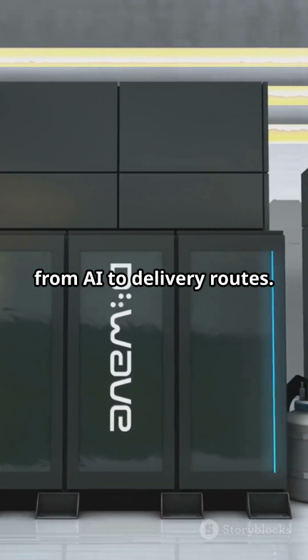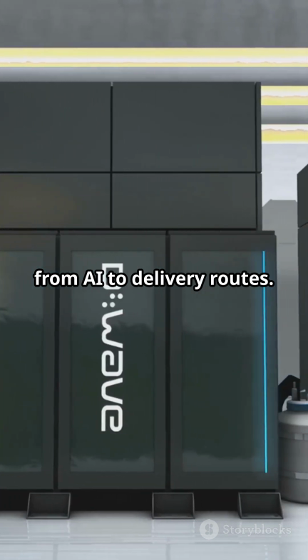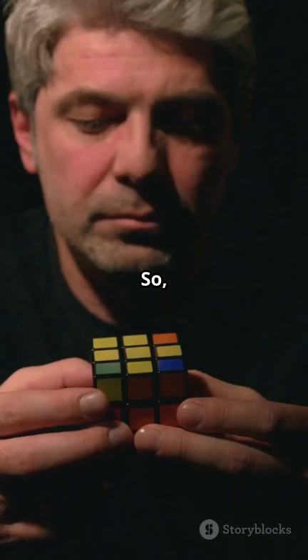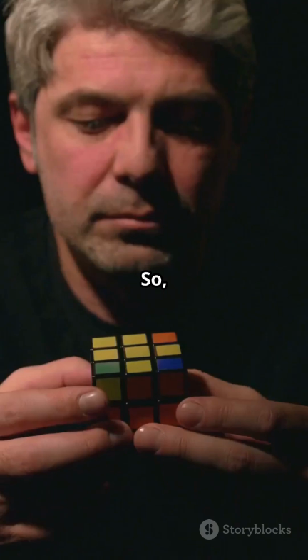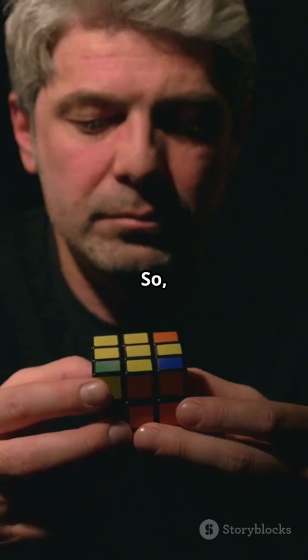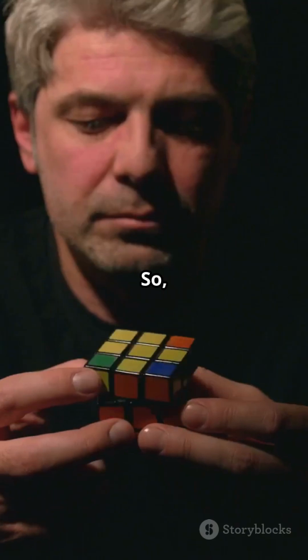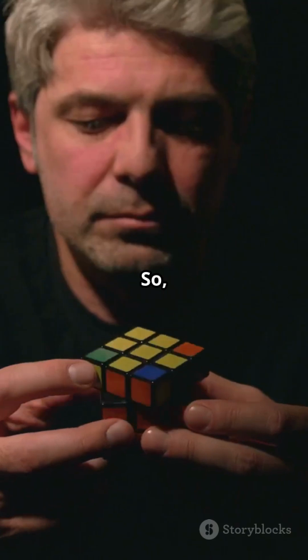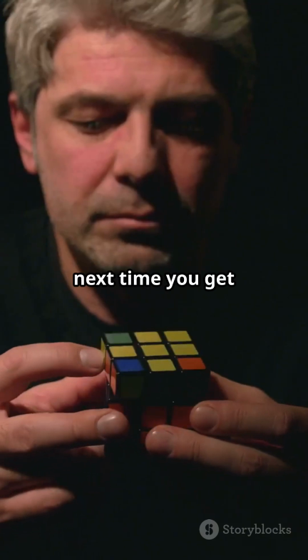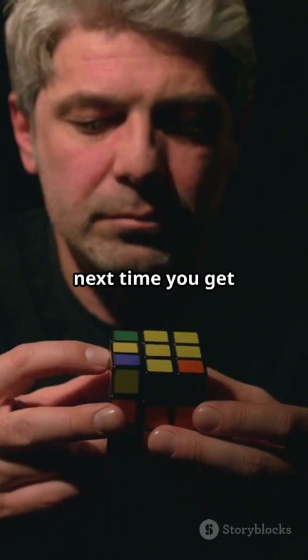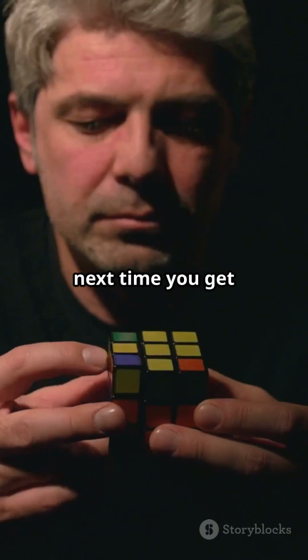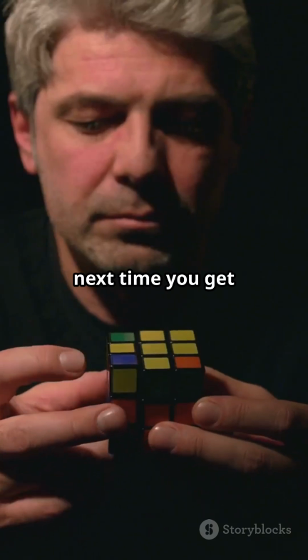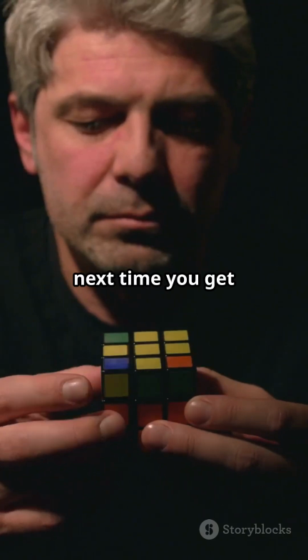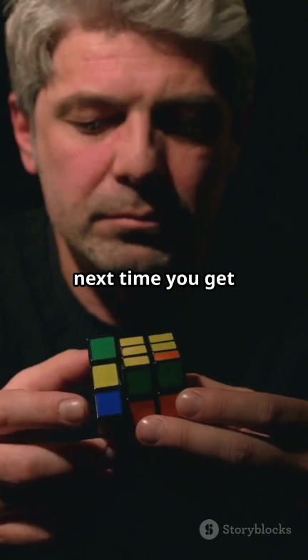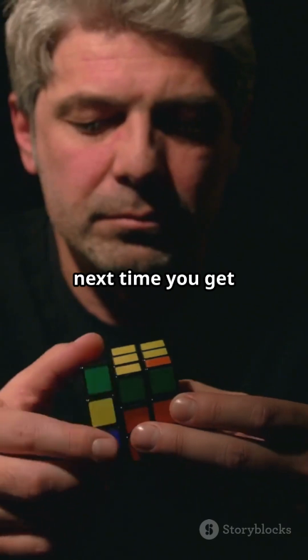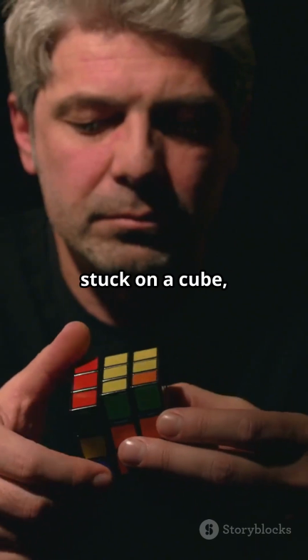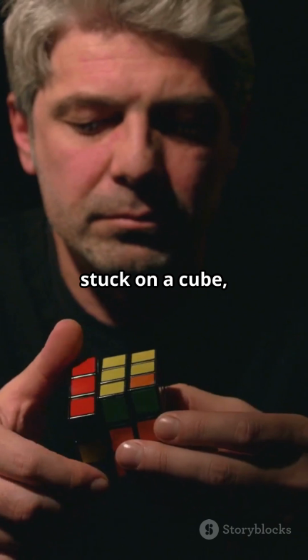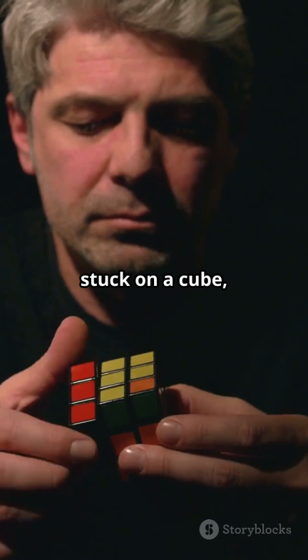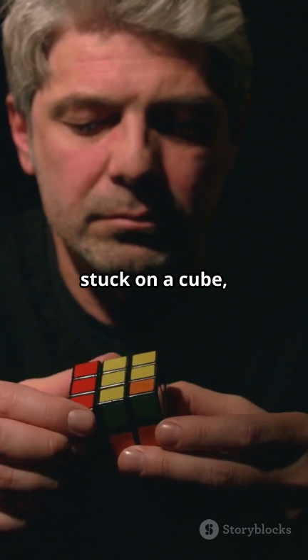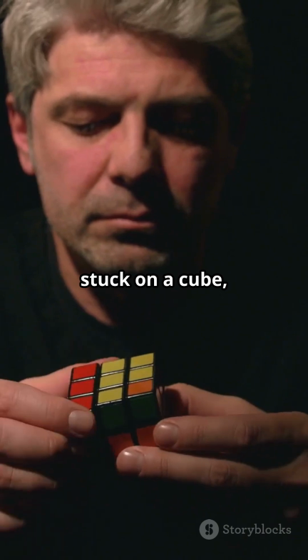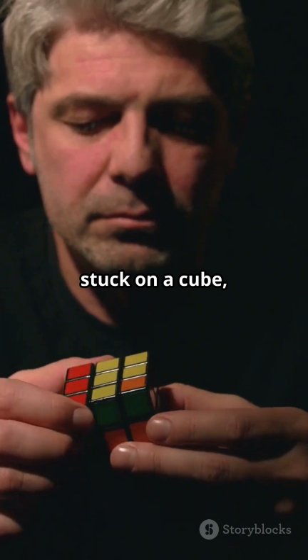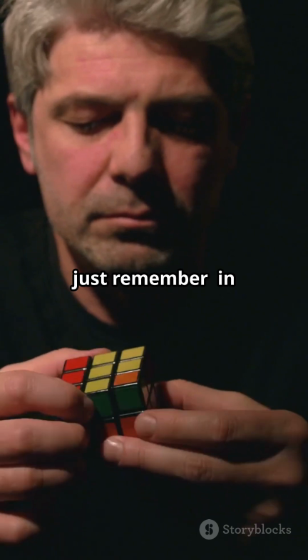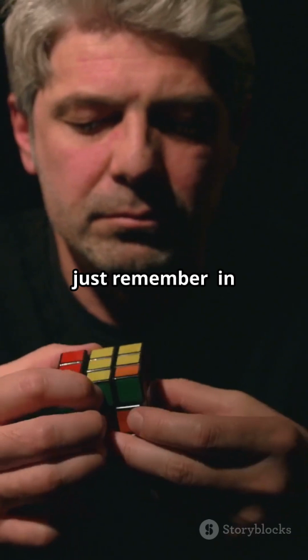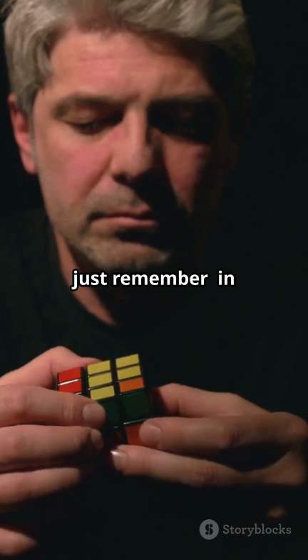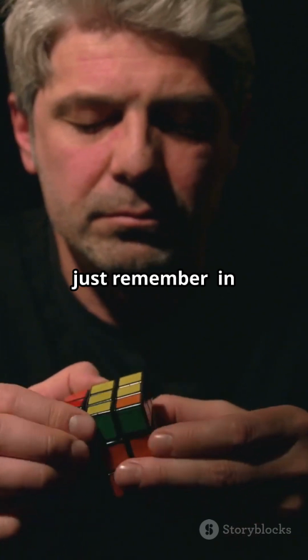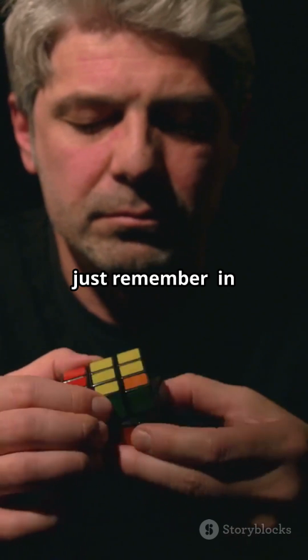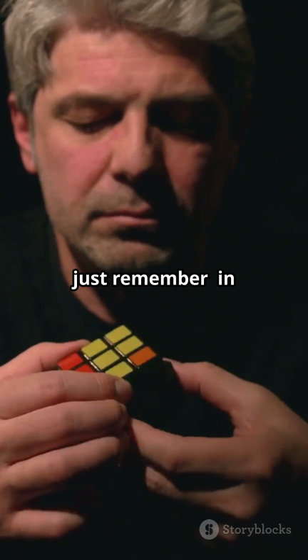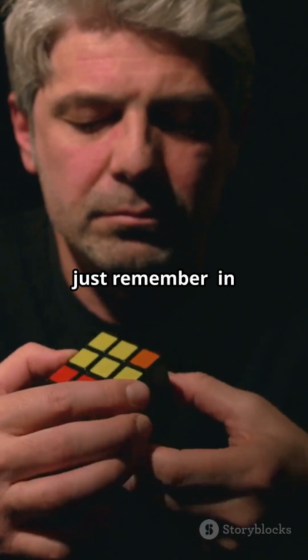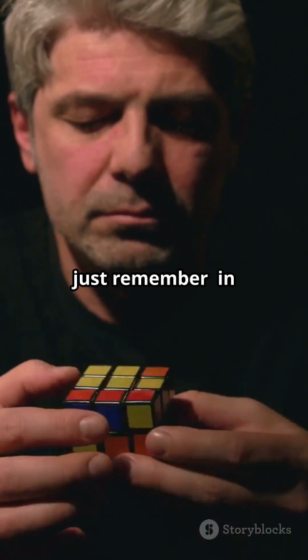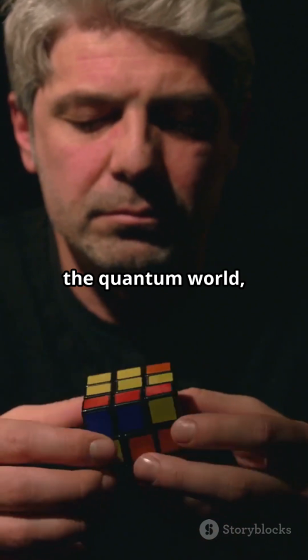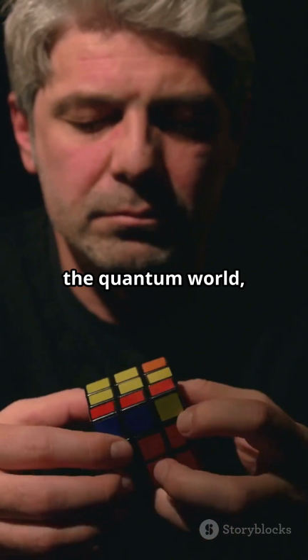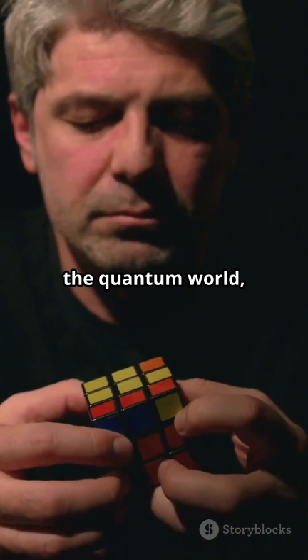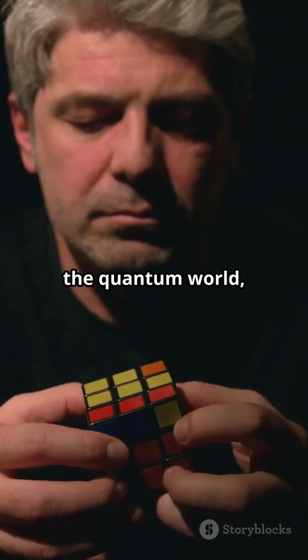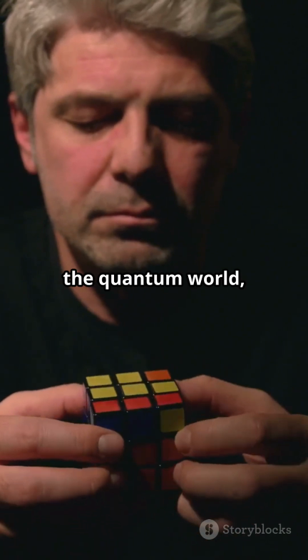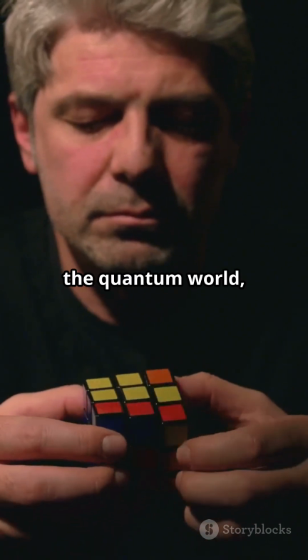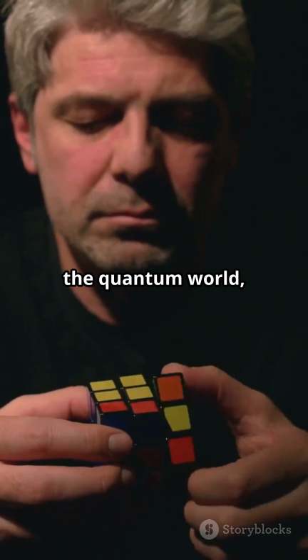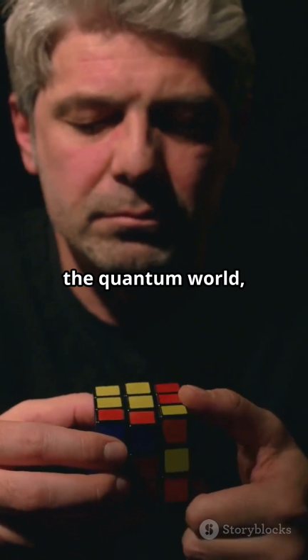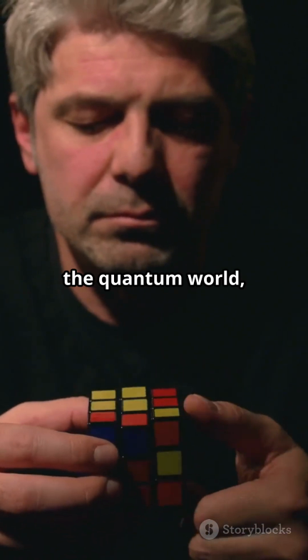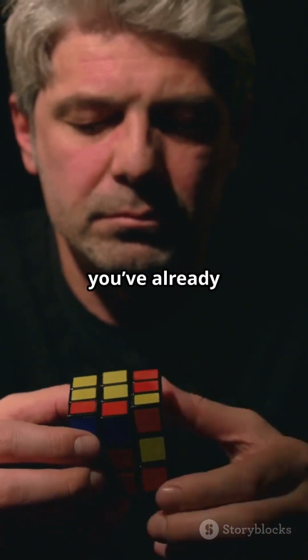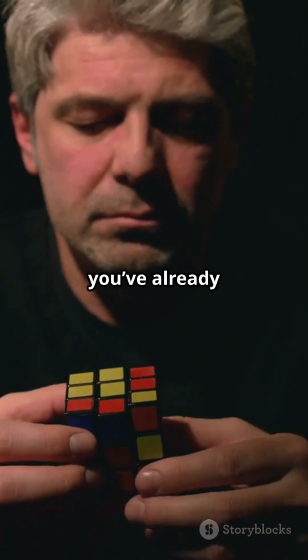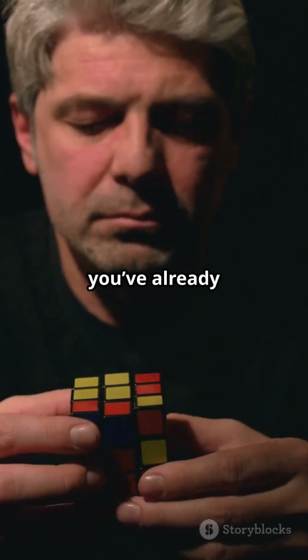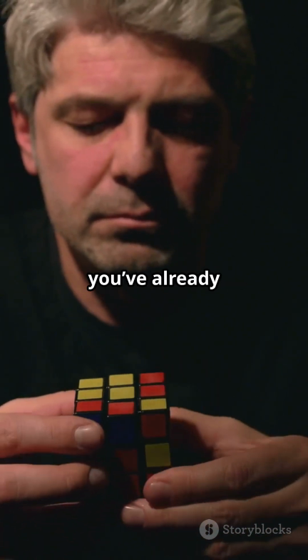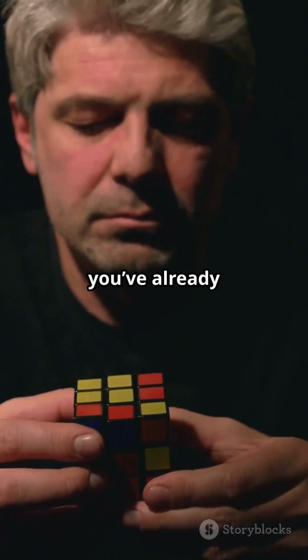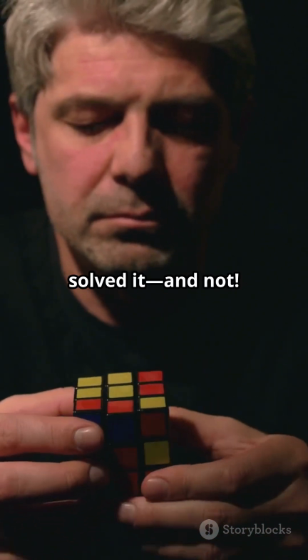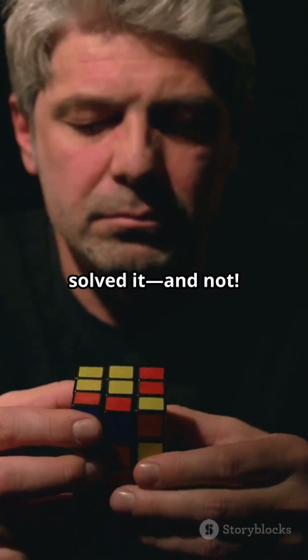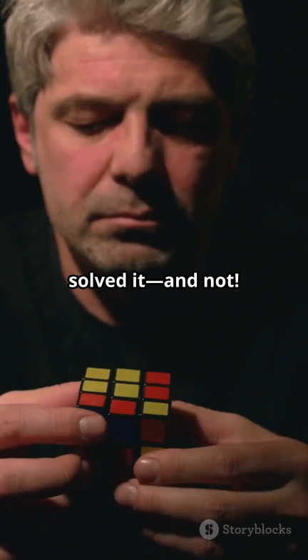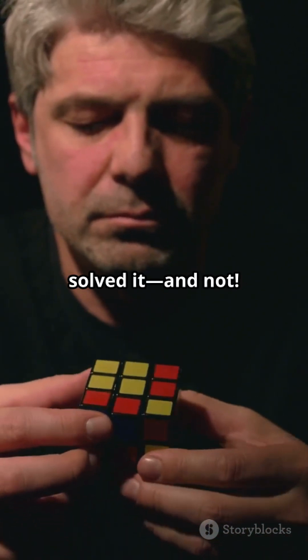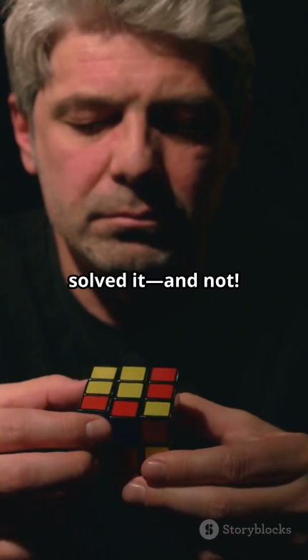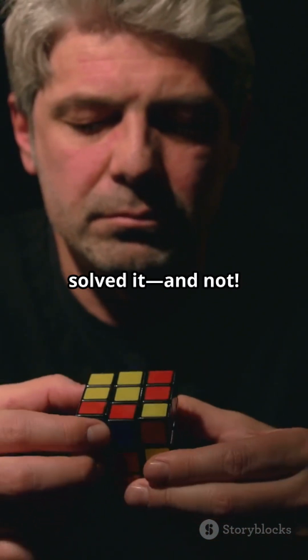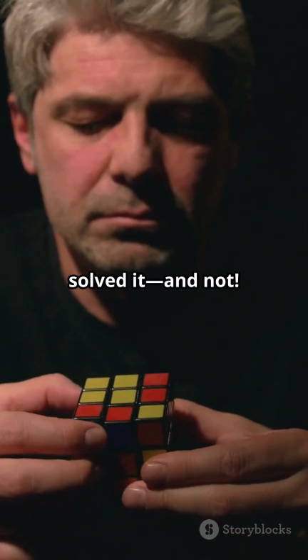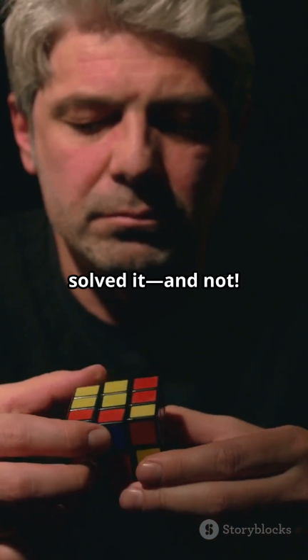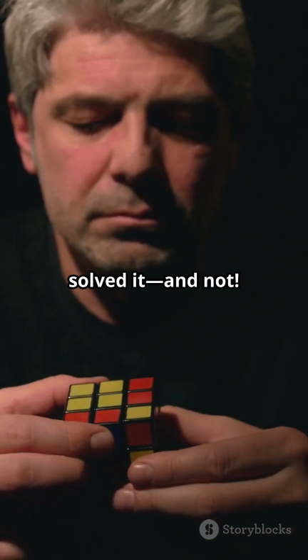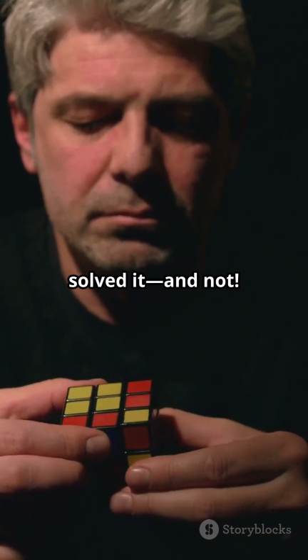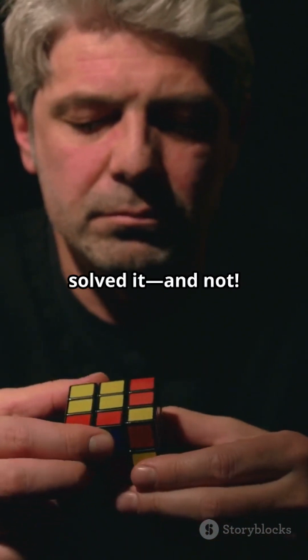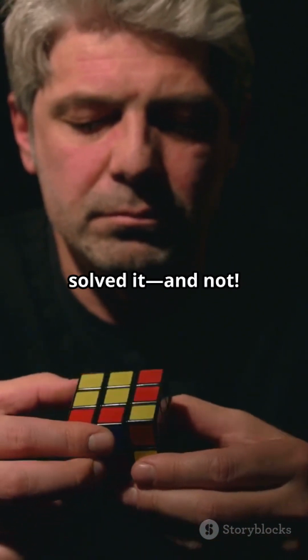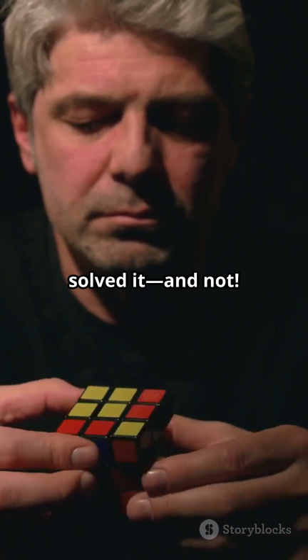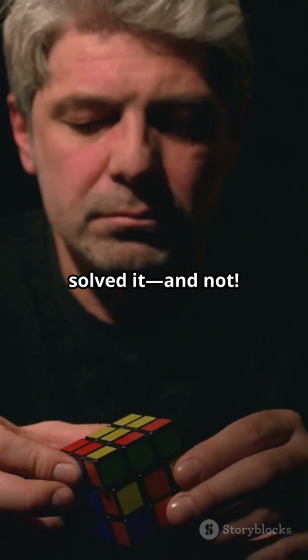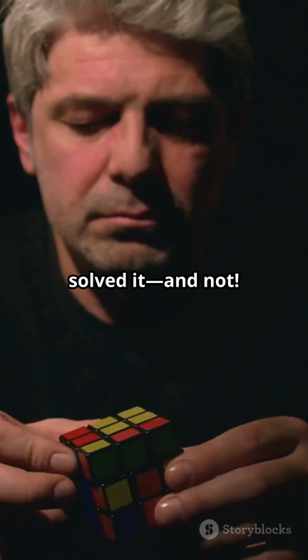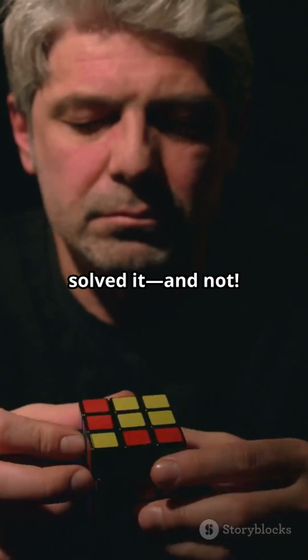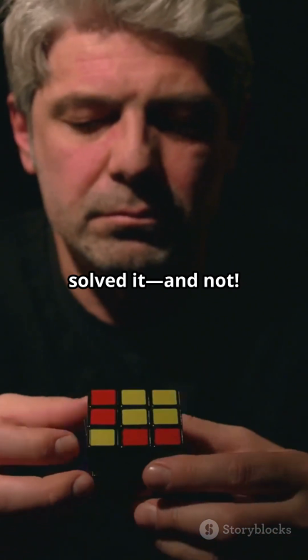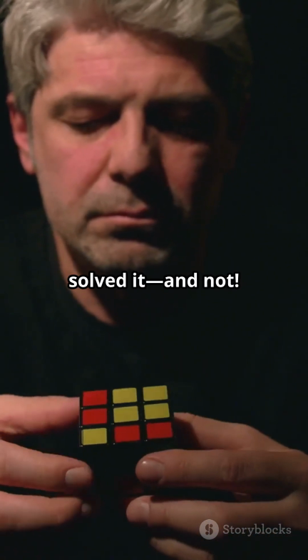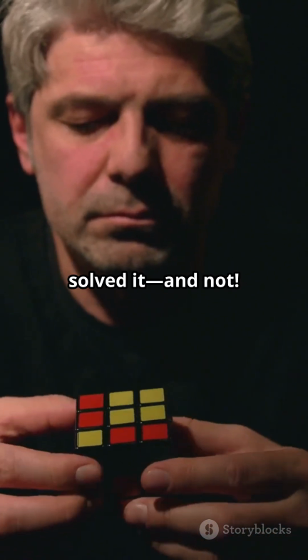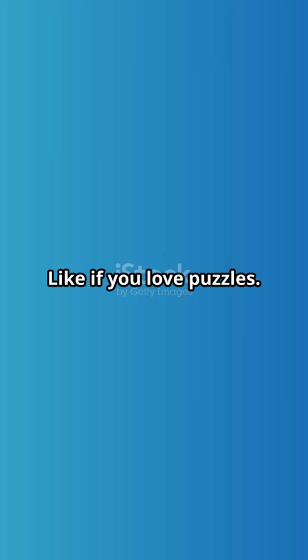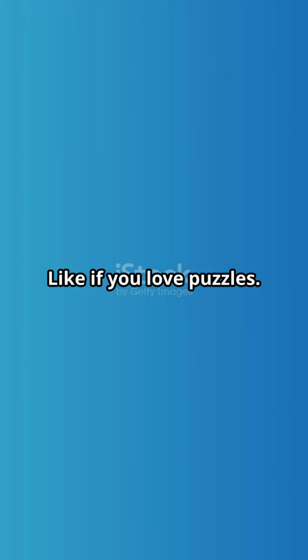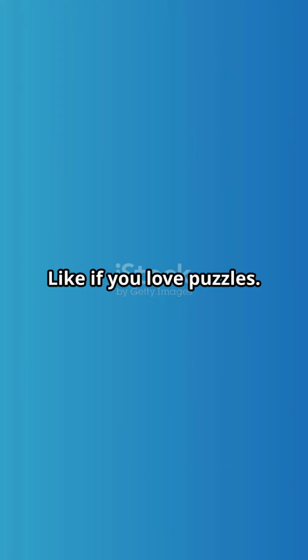So next time you get stuck on a cube, just remember: in the quantum world, you've already solved it — and not.